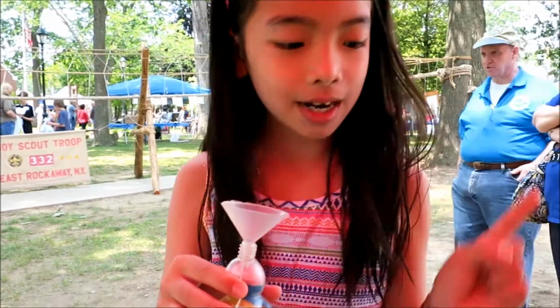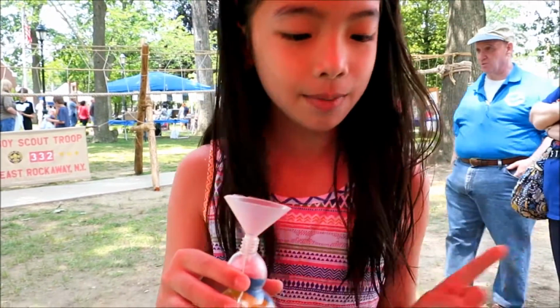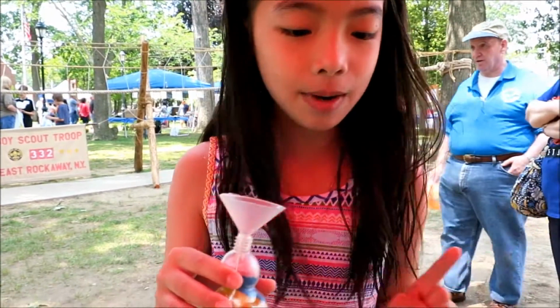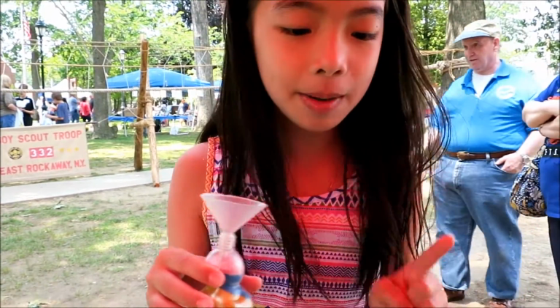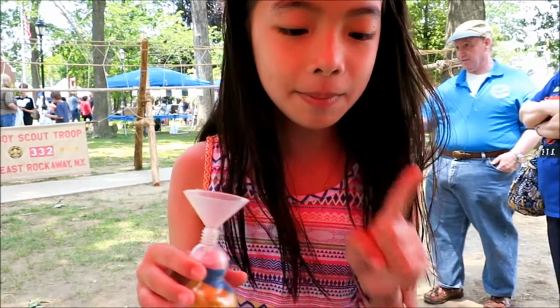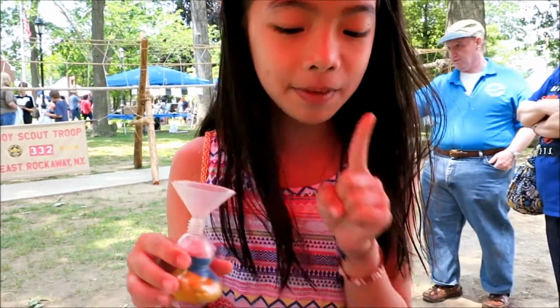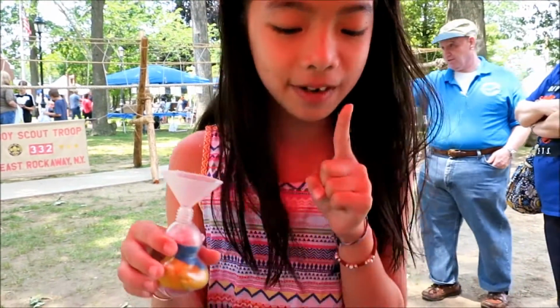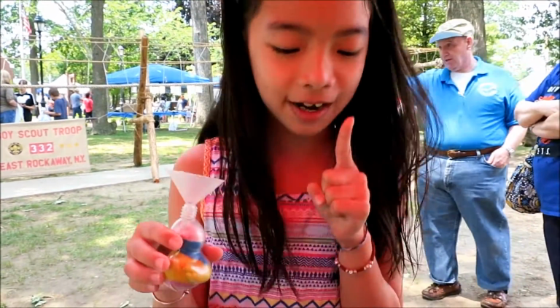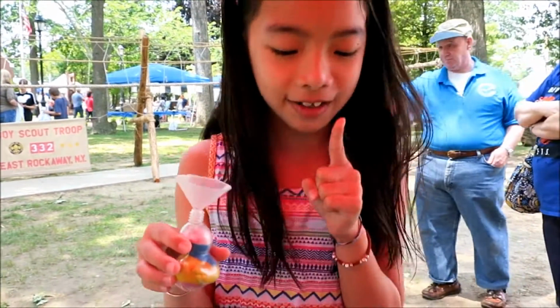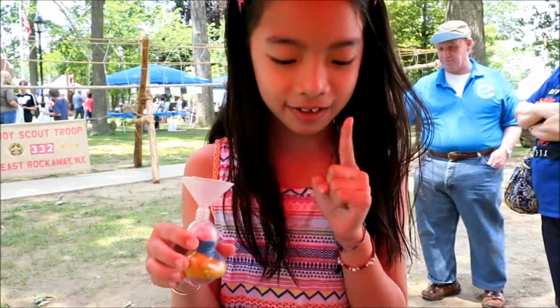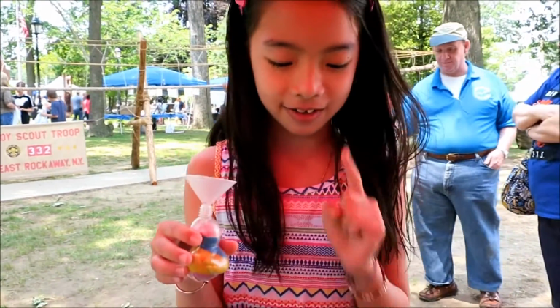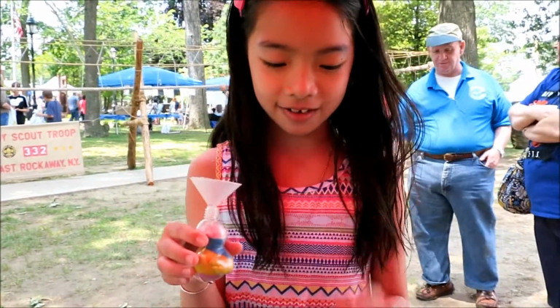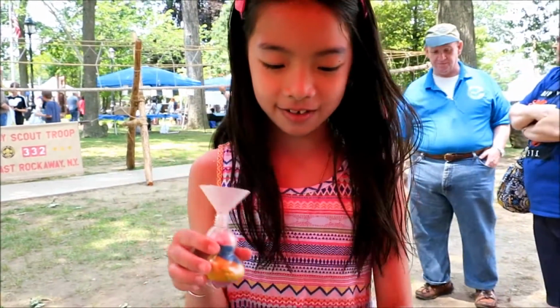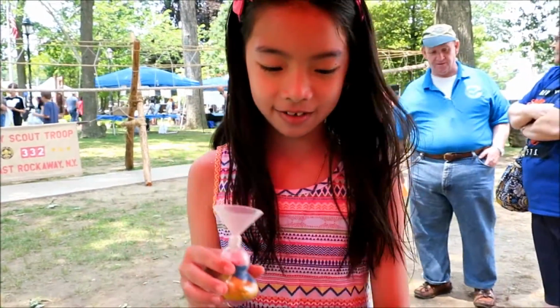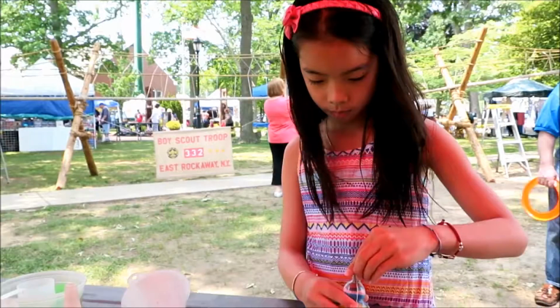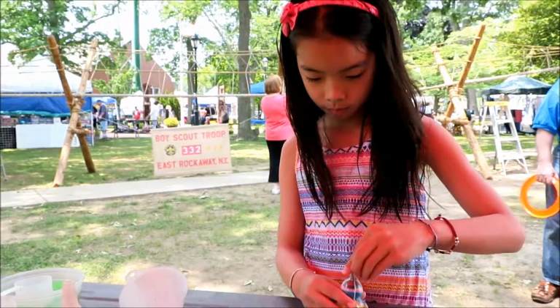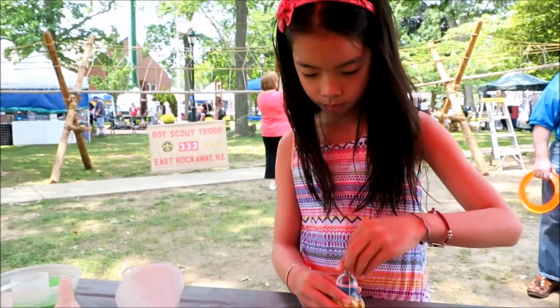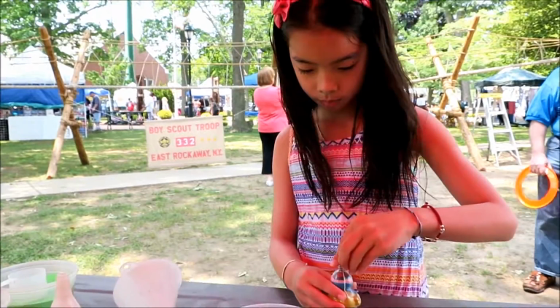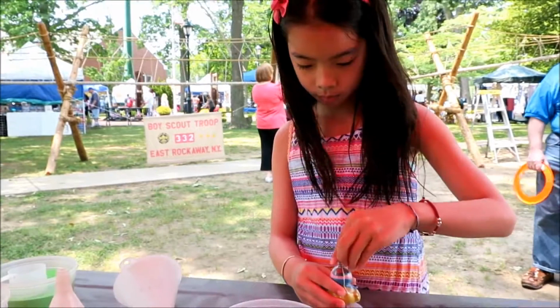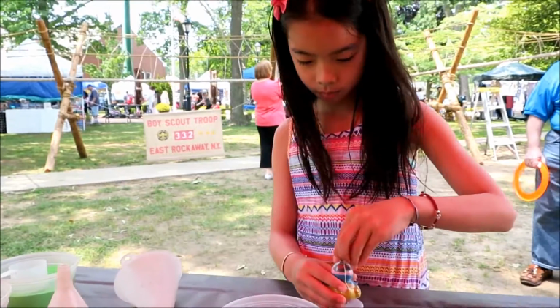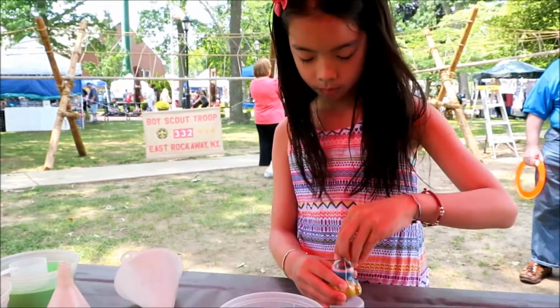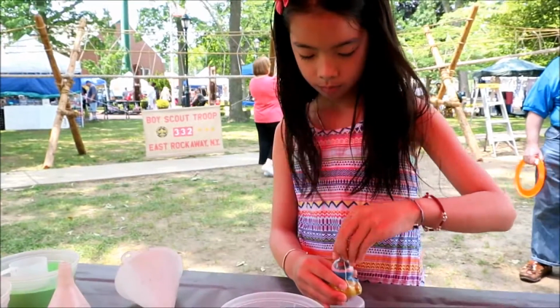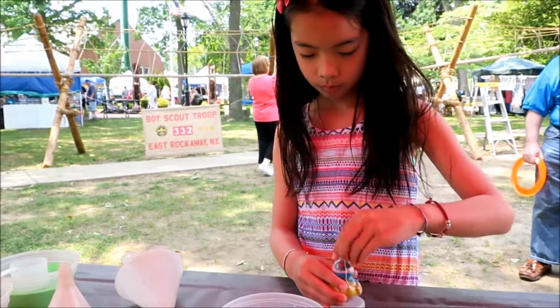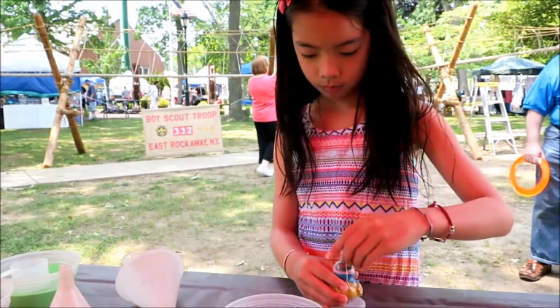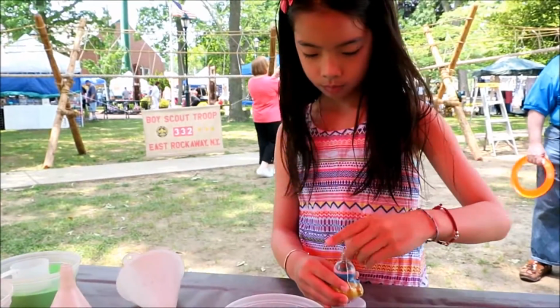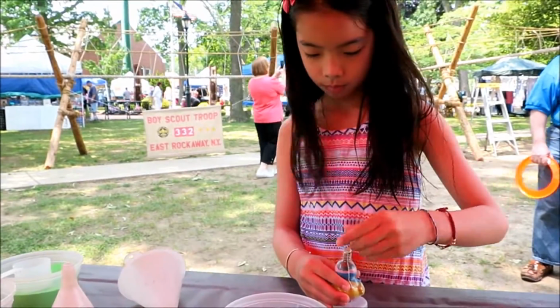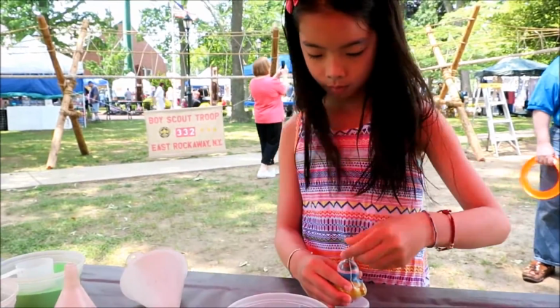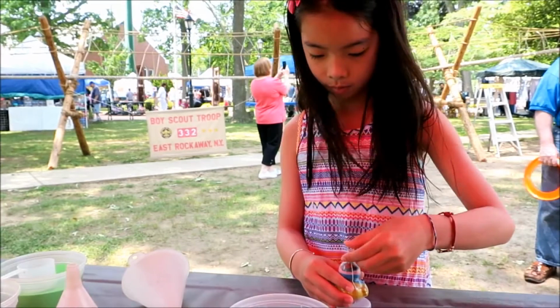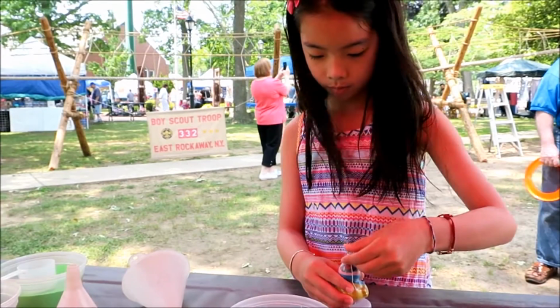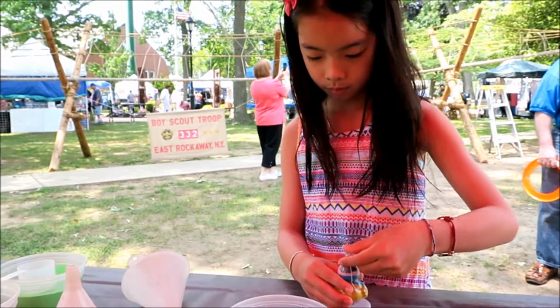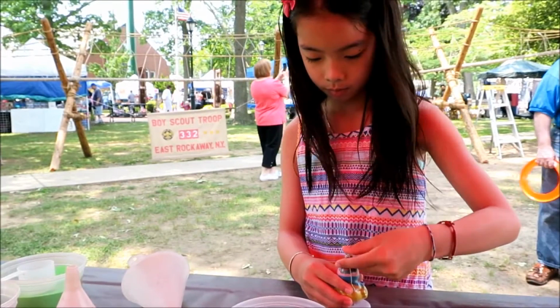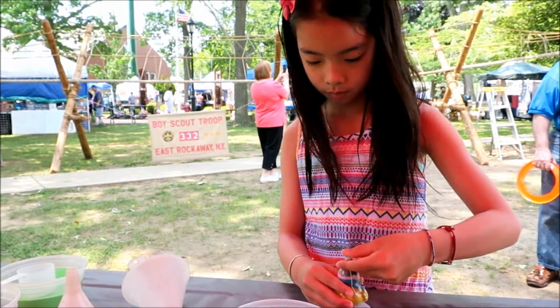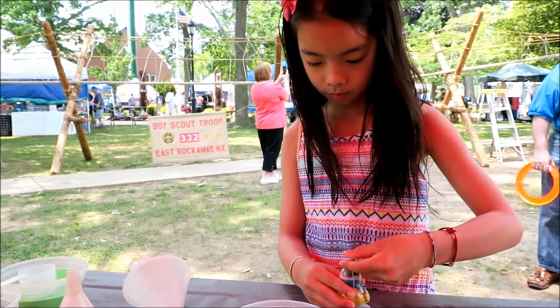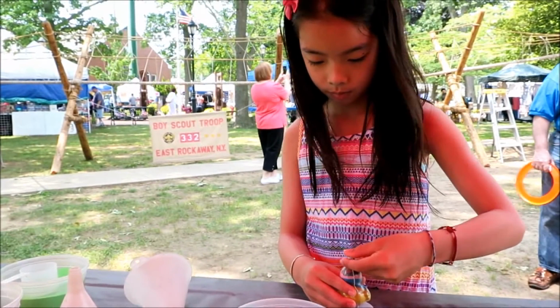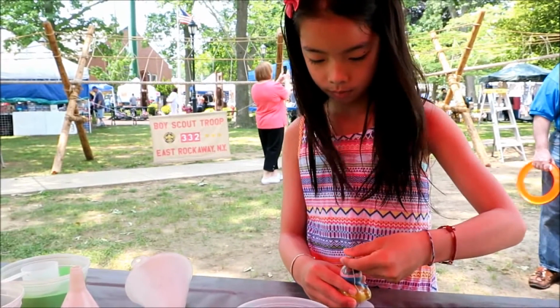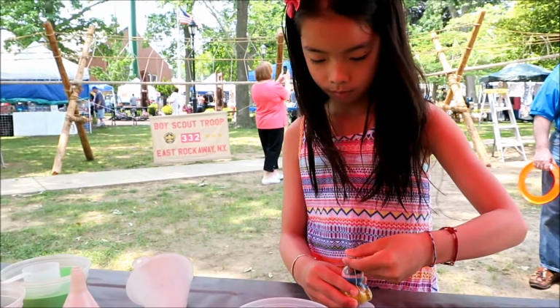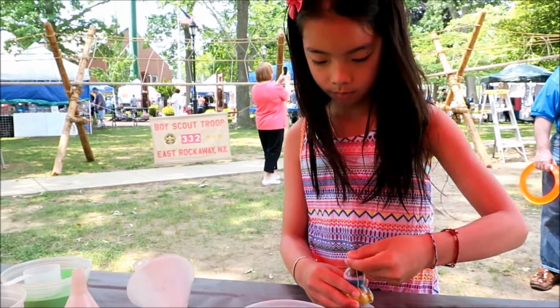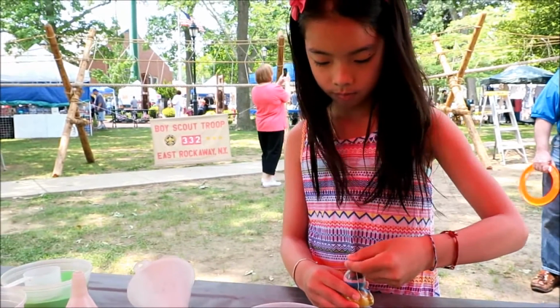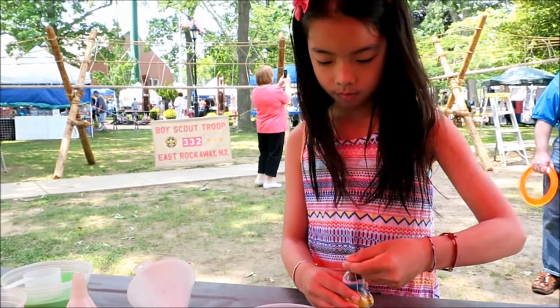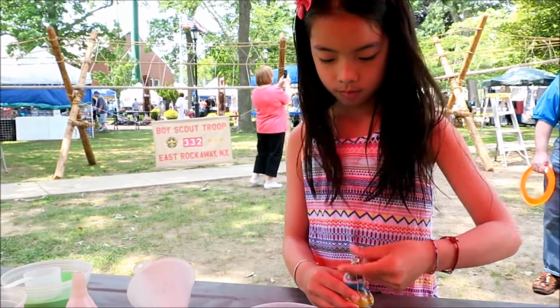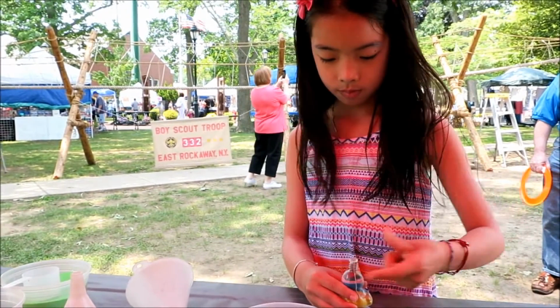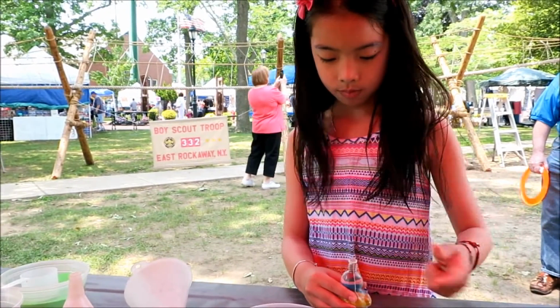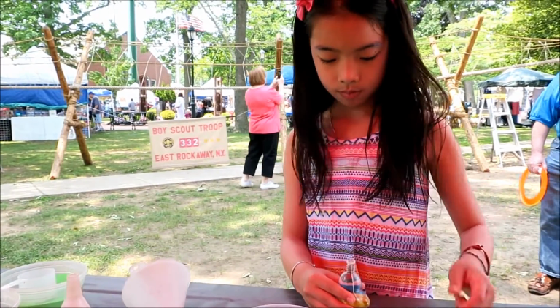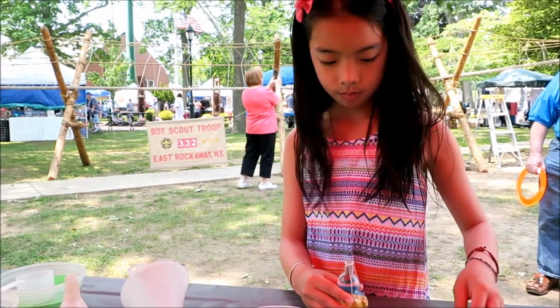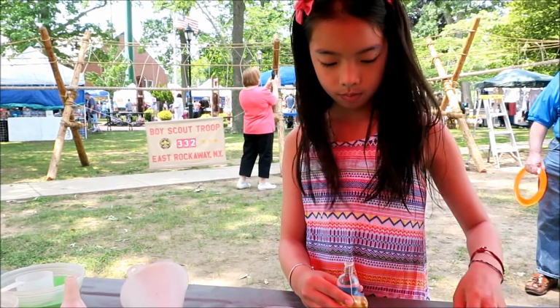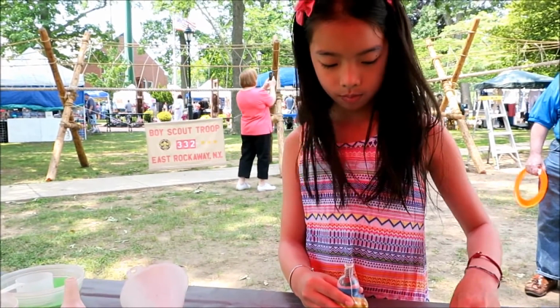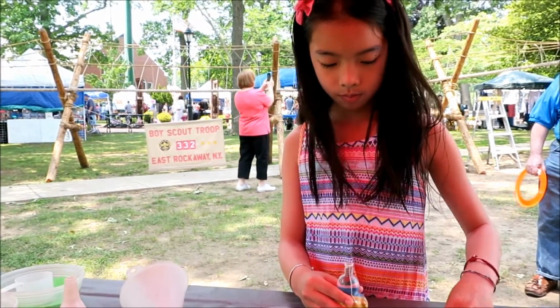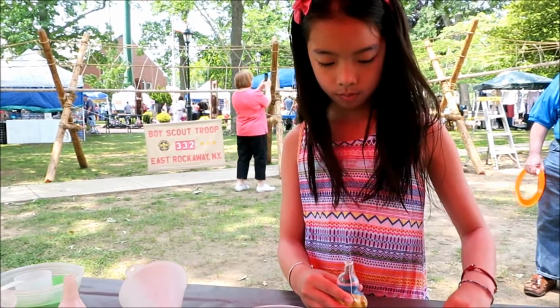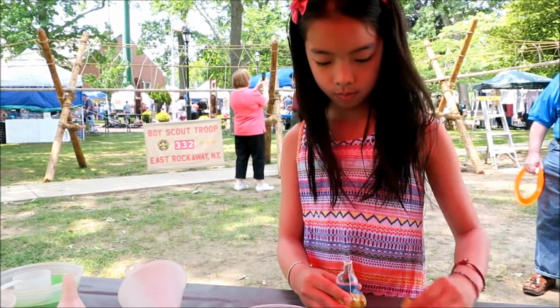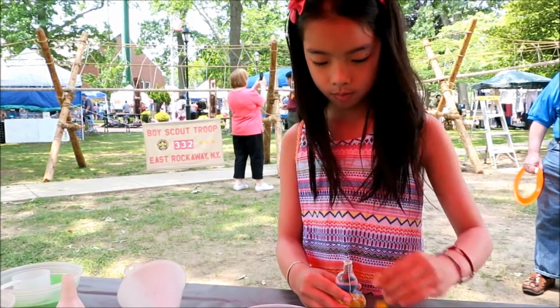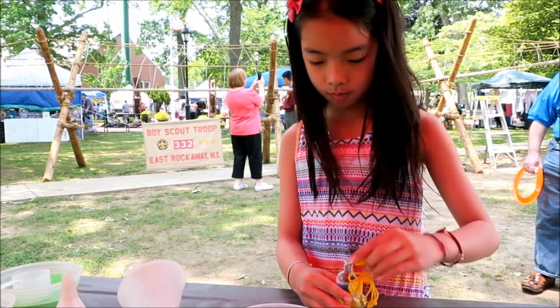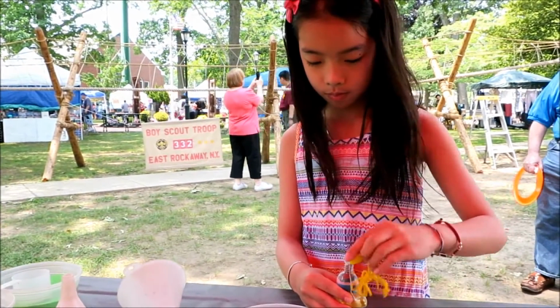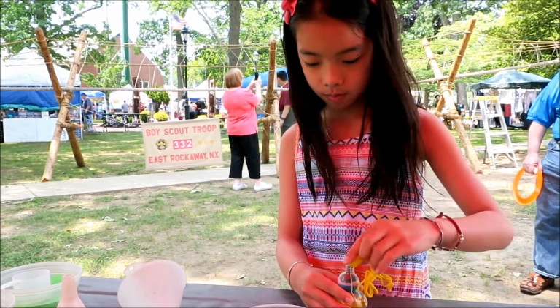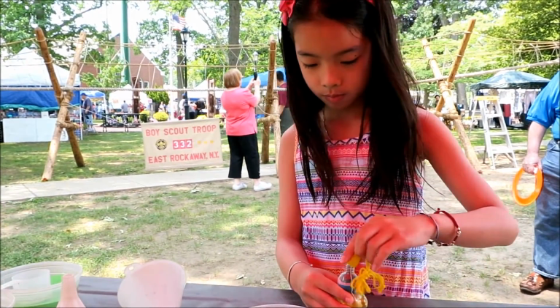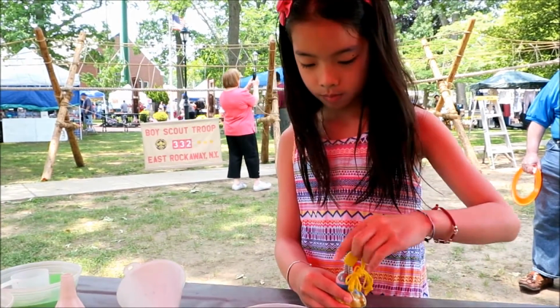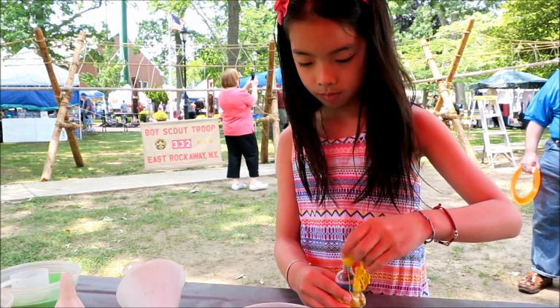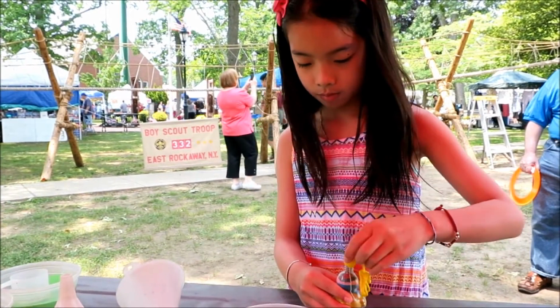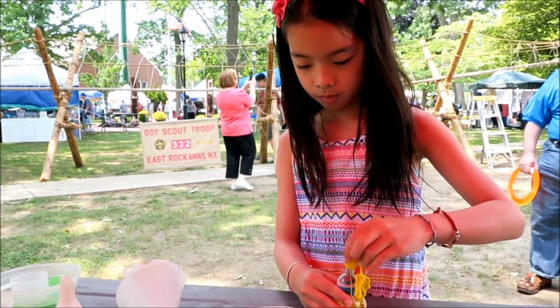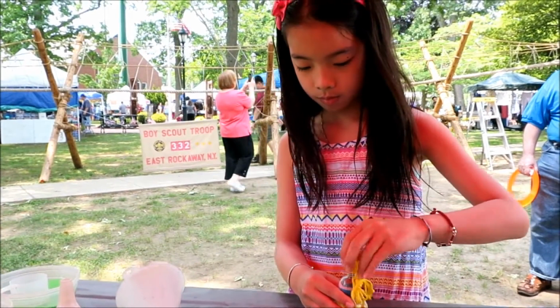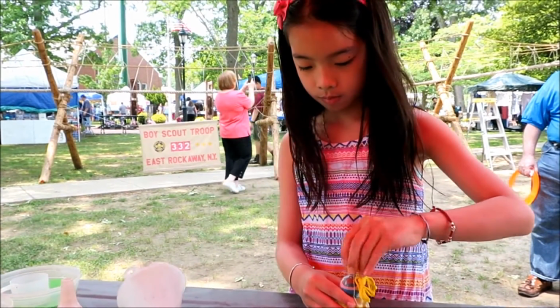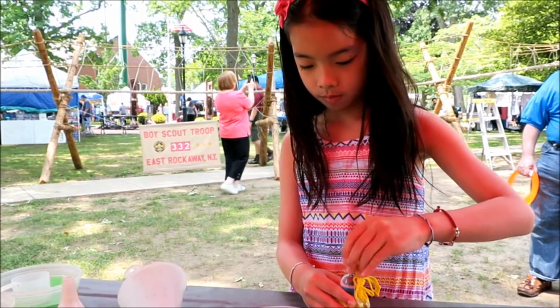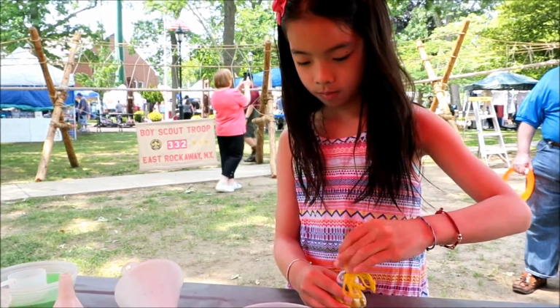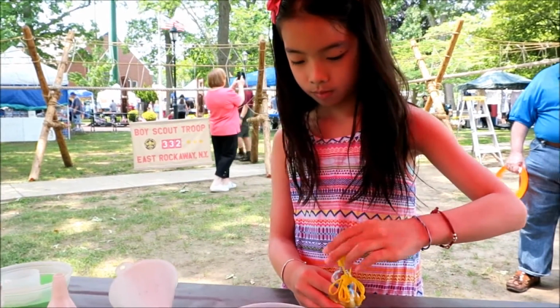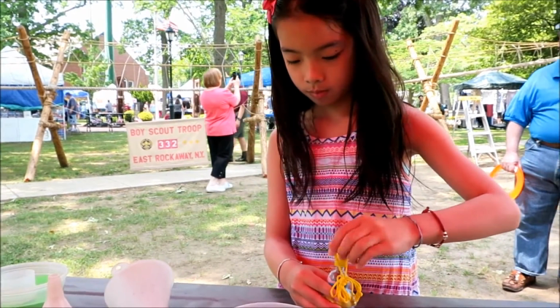And now one more color. She's closing it up. The duck is almost done — the duck necklace.